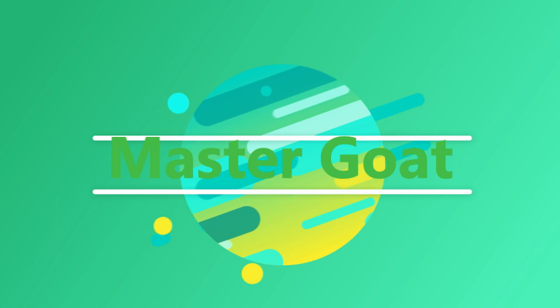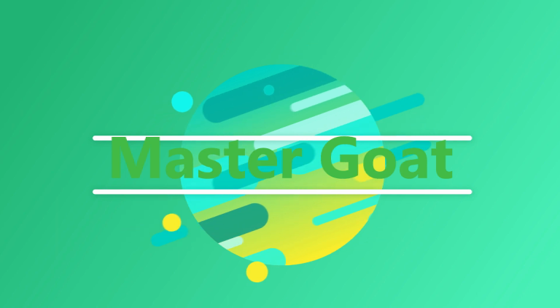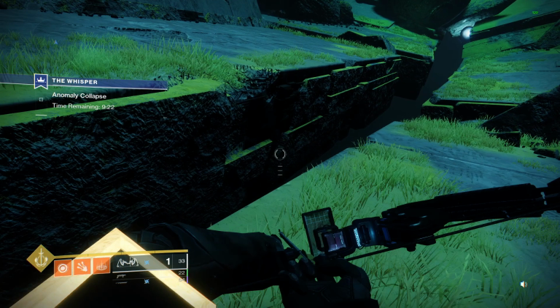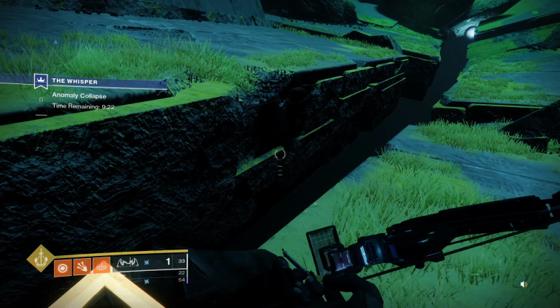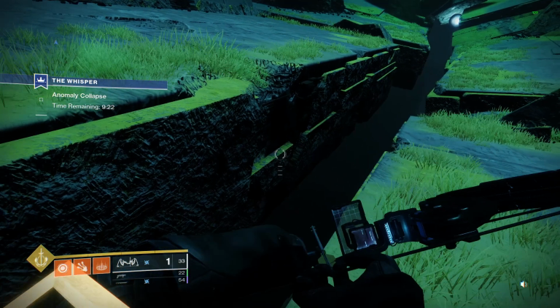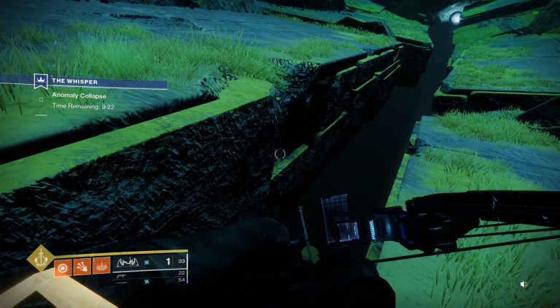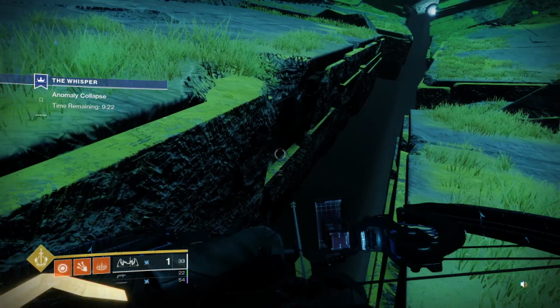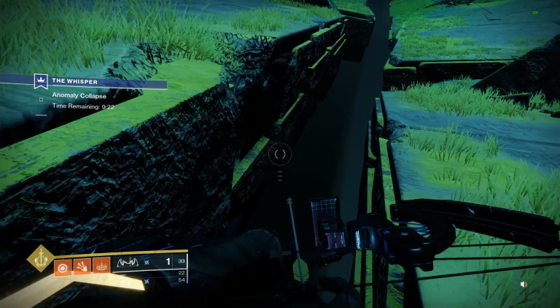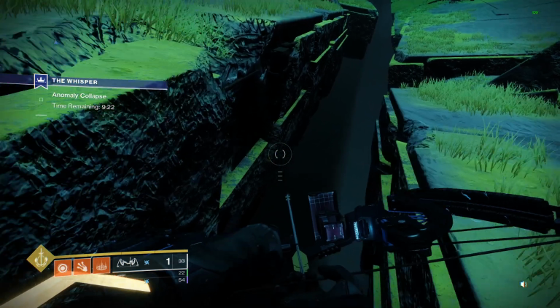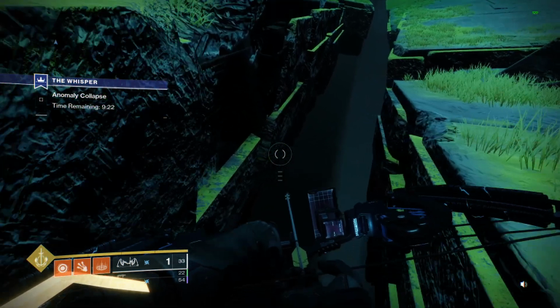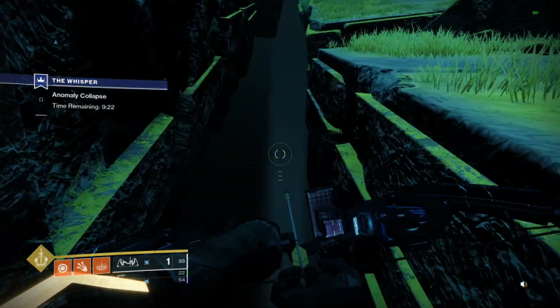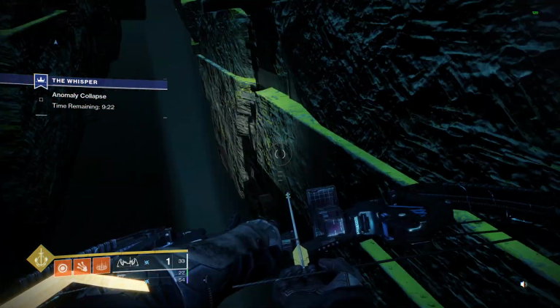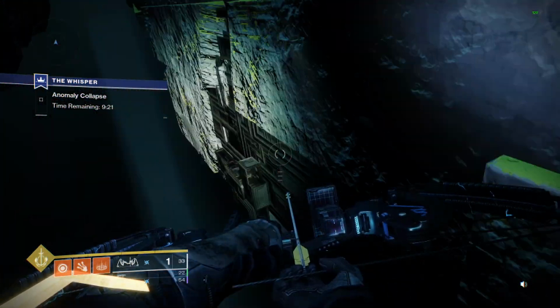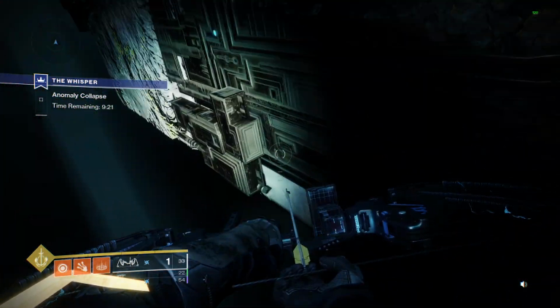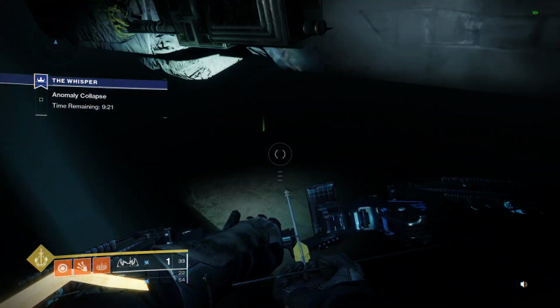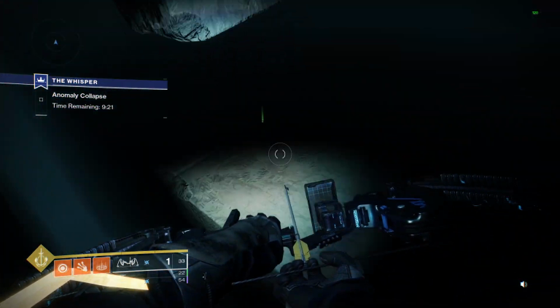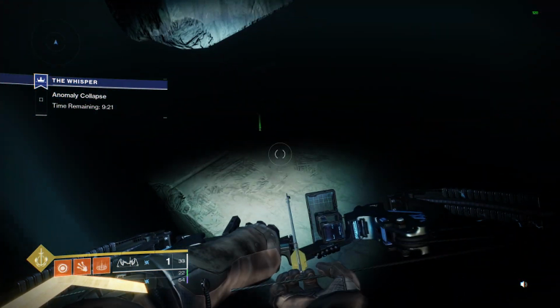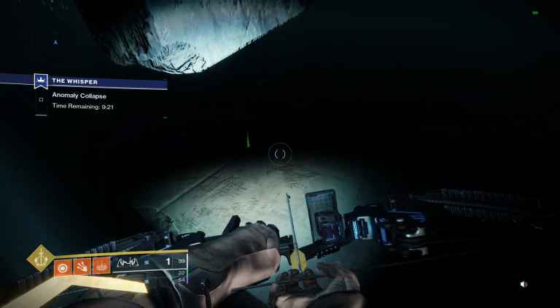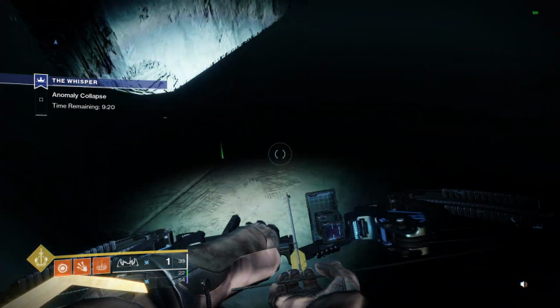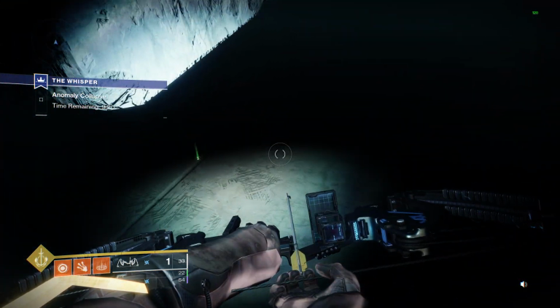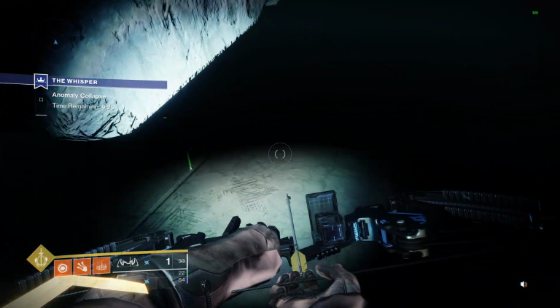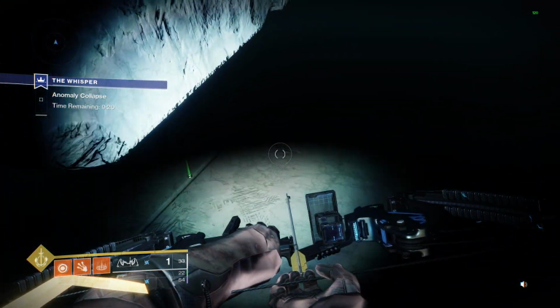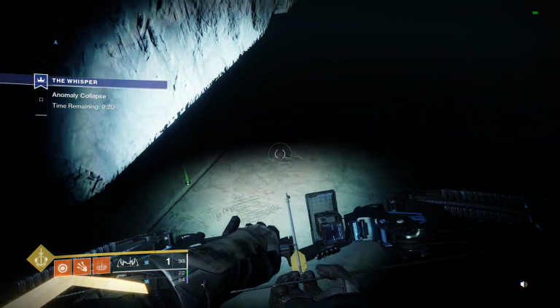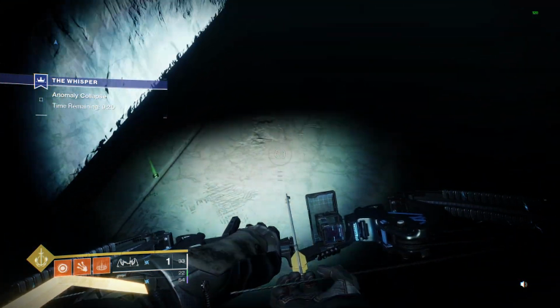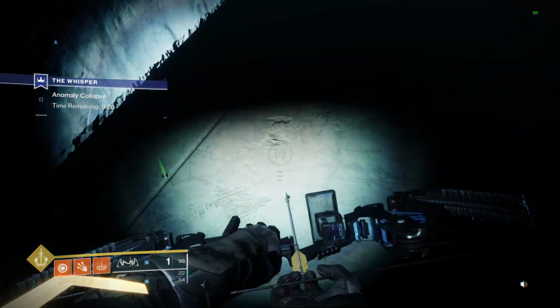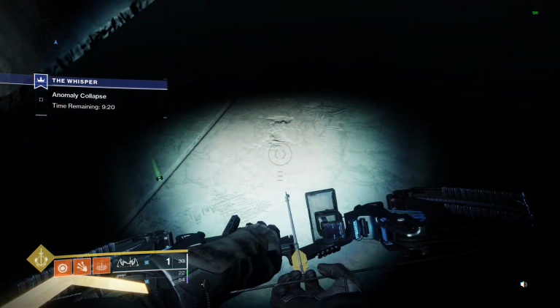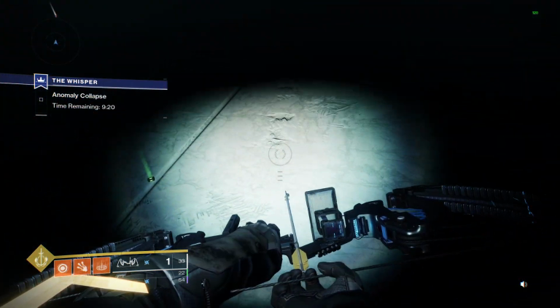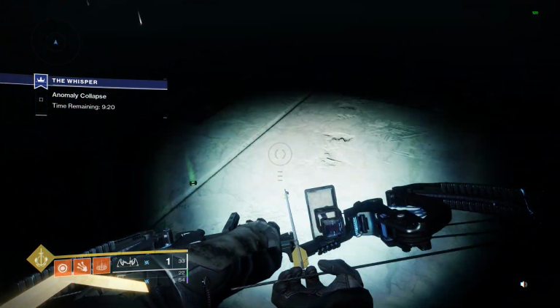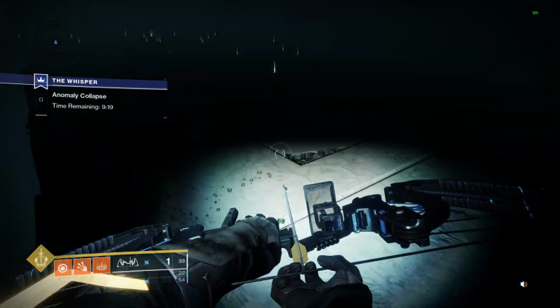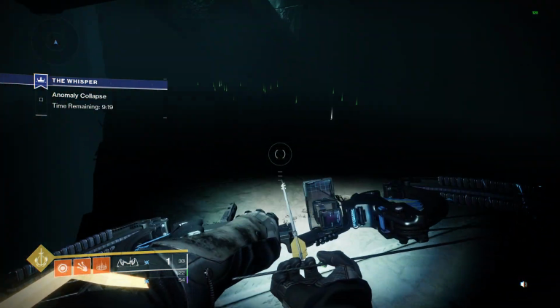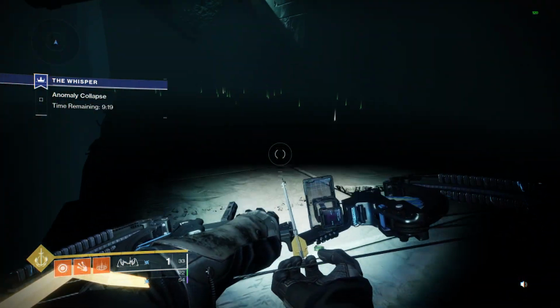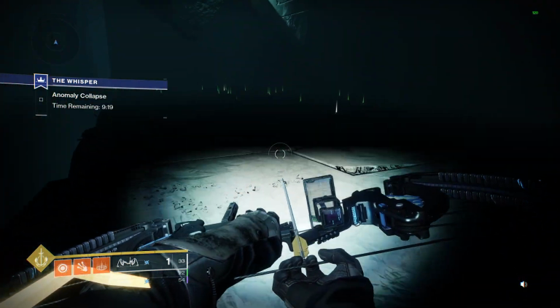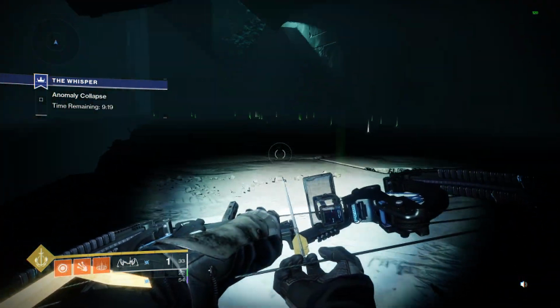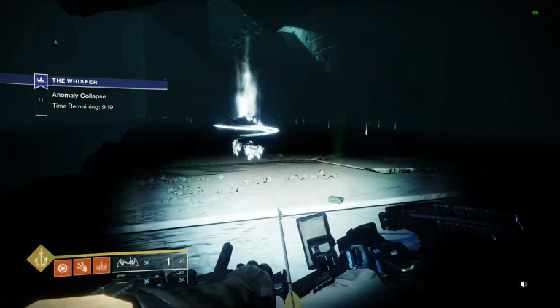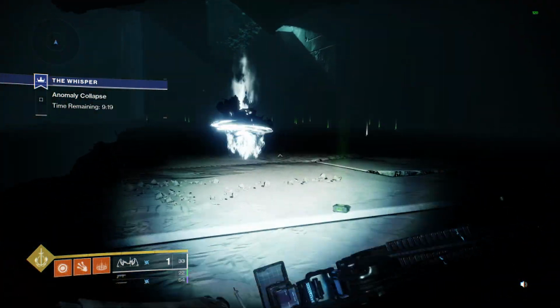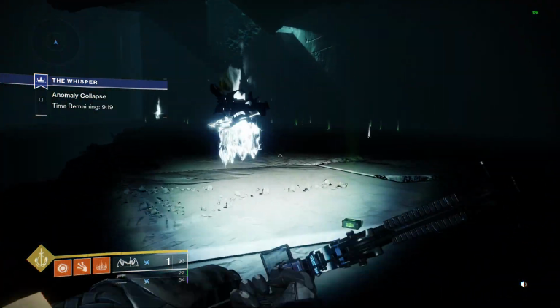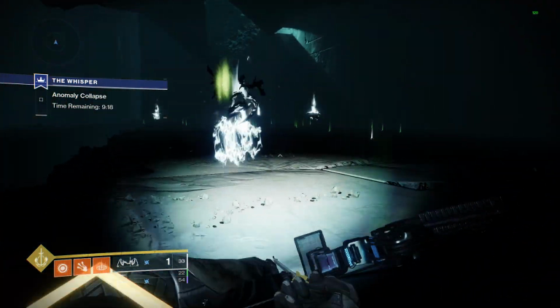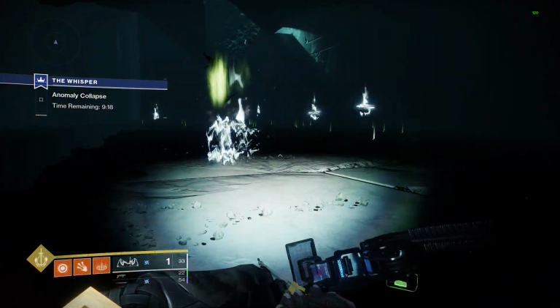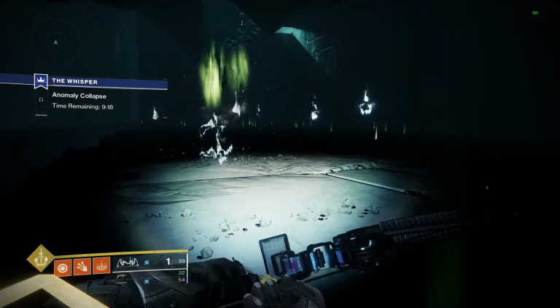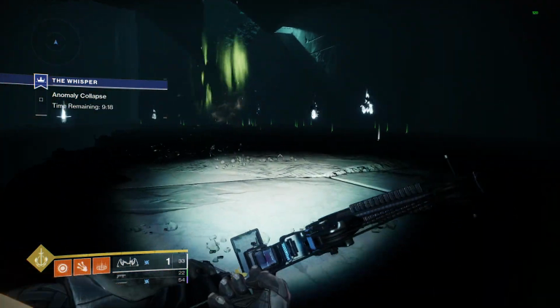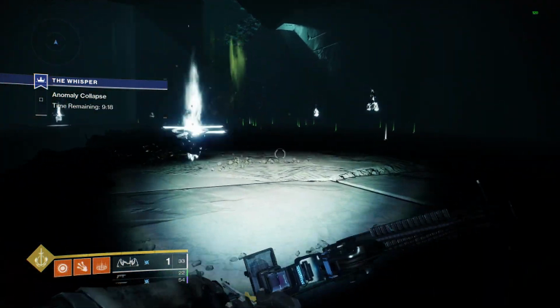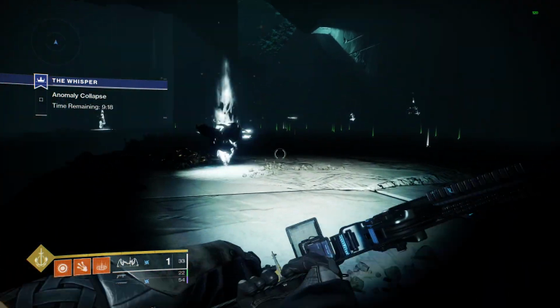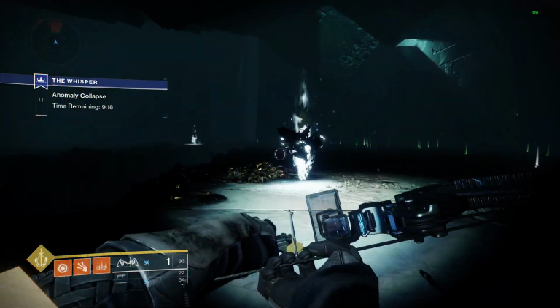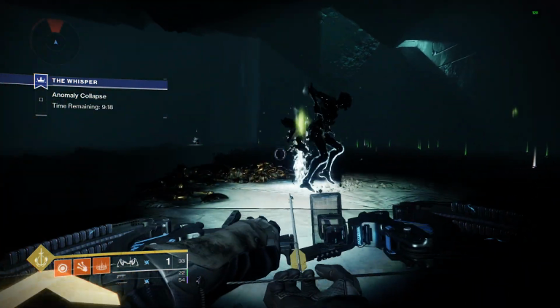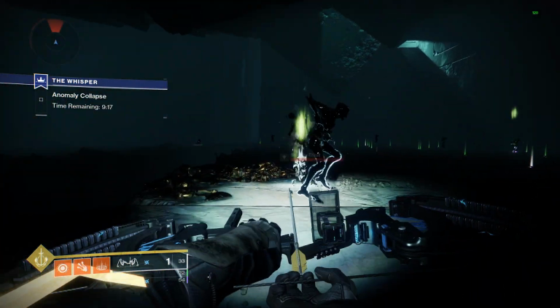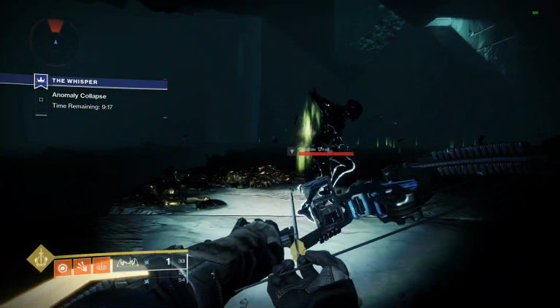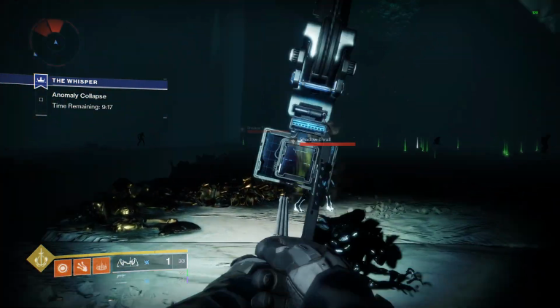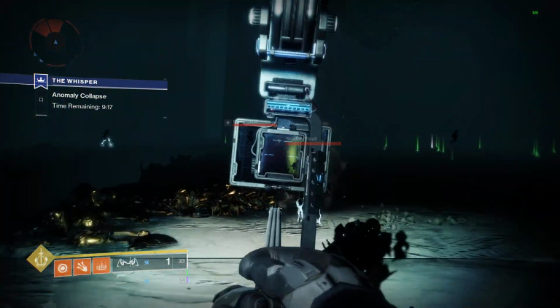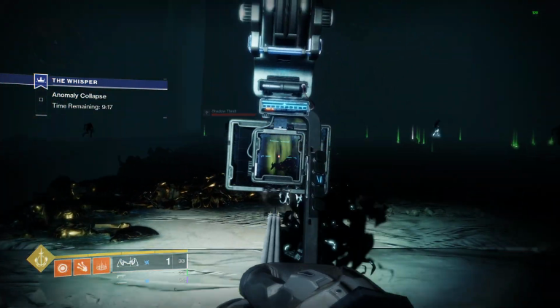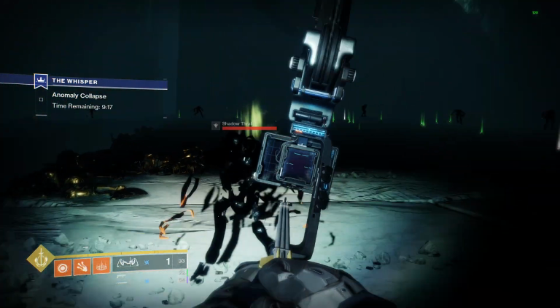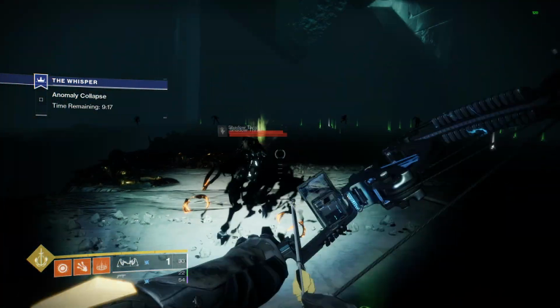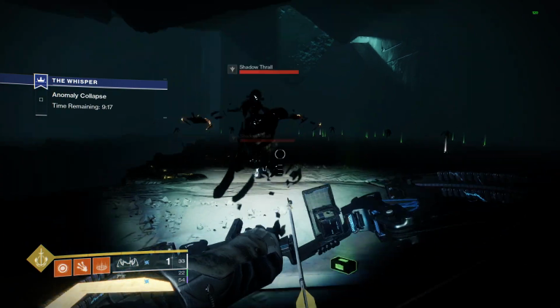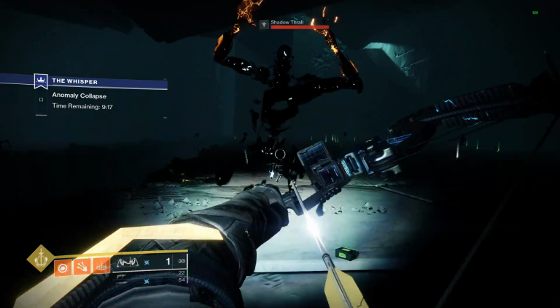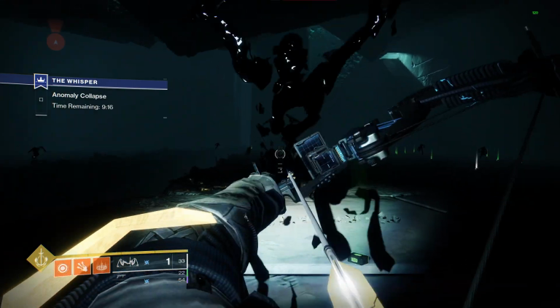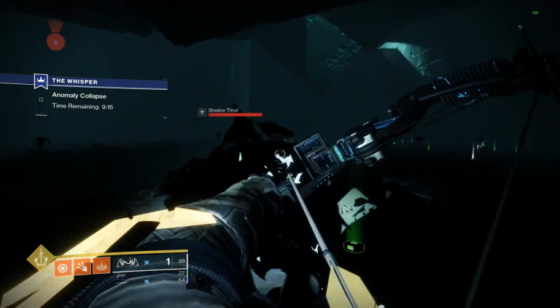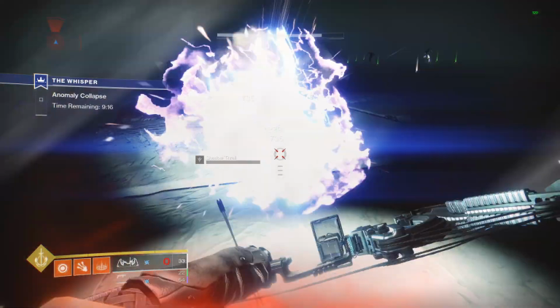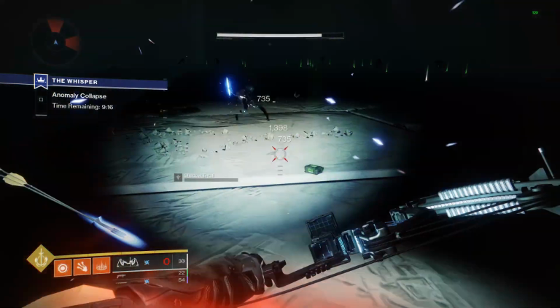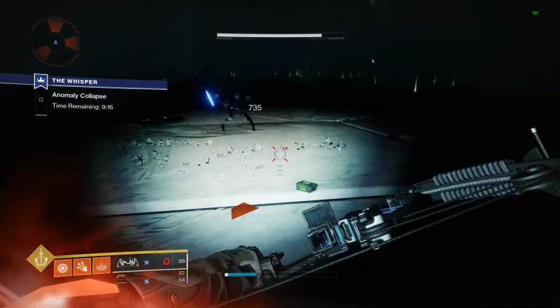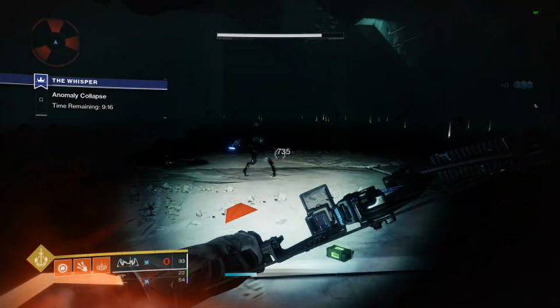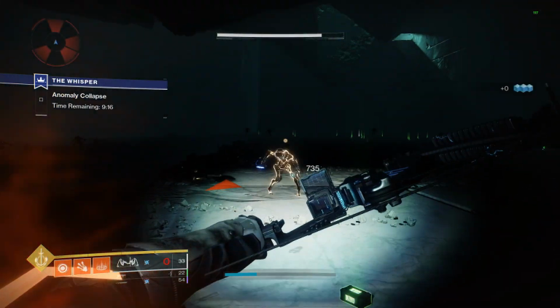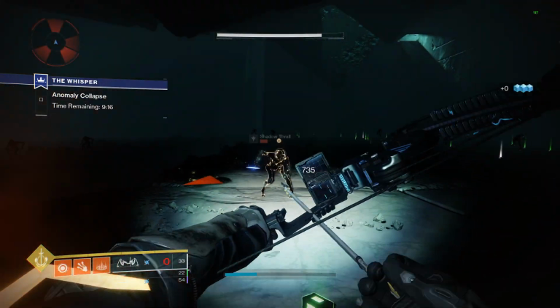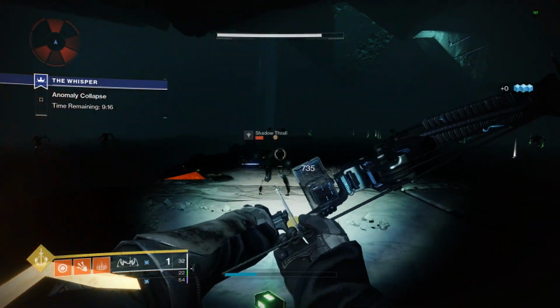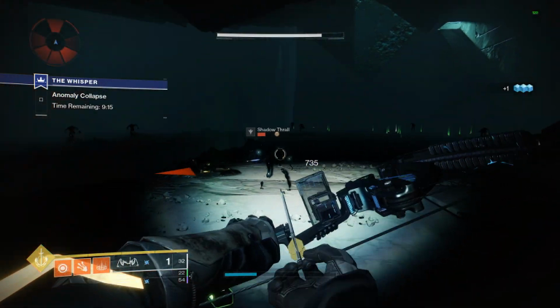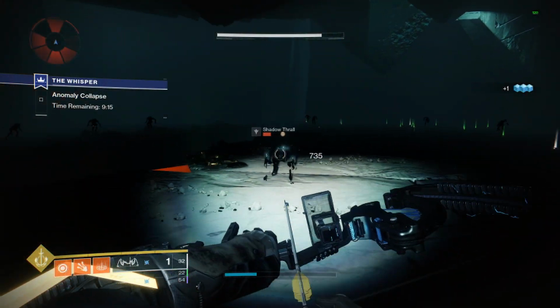Today we are going to start by talking about one of Forsaken's exotics, Trinity Ghoul. It's a bow, and it's just got a darn good catalyst.